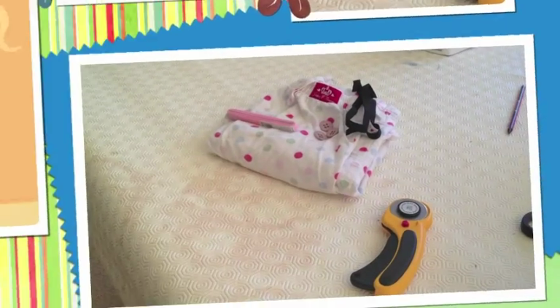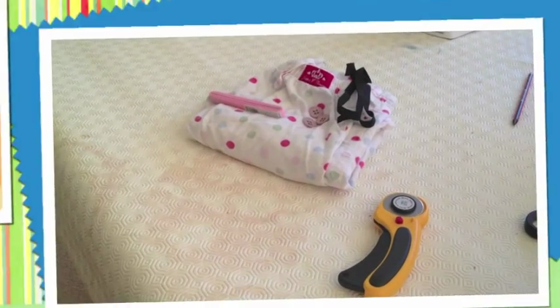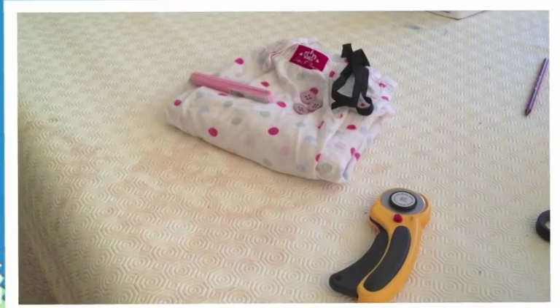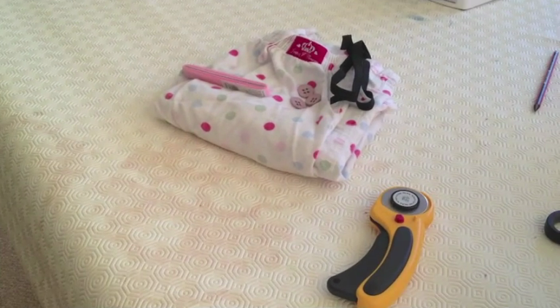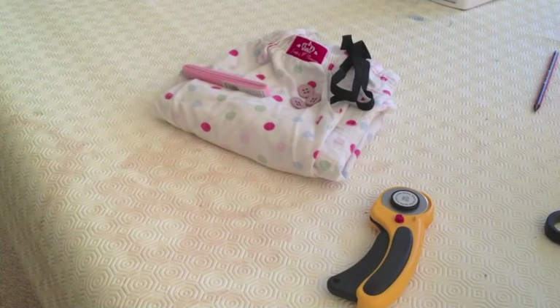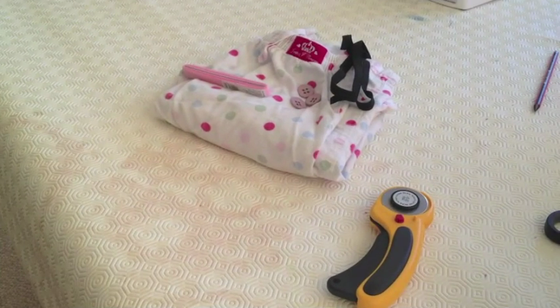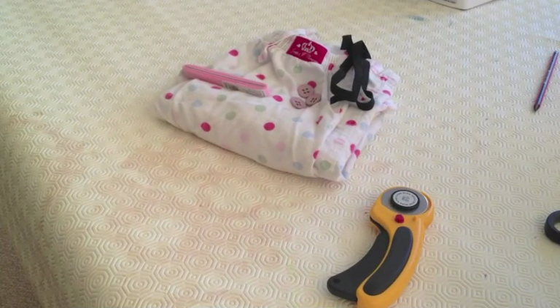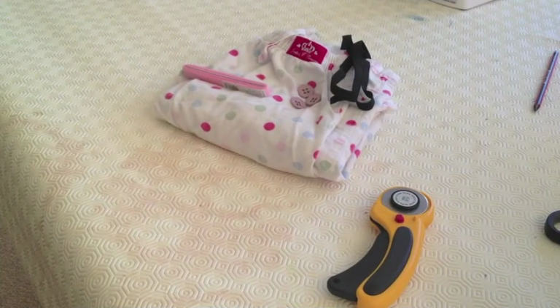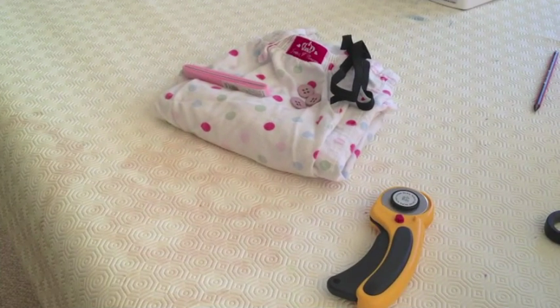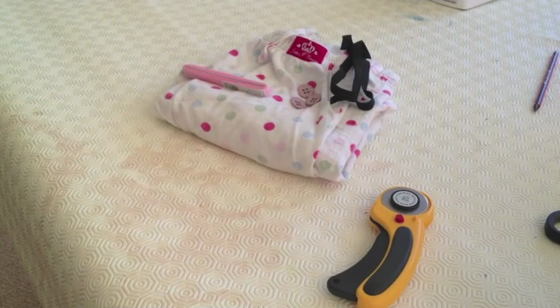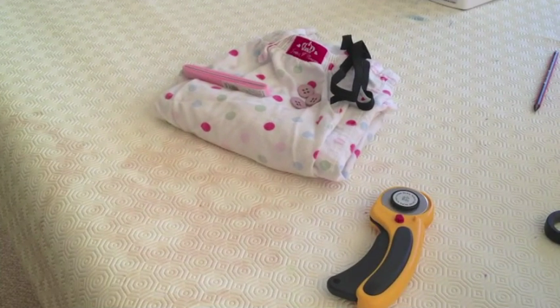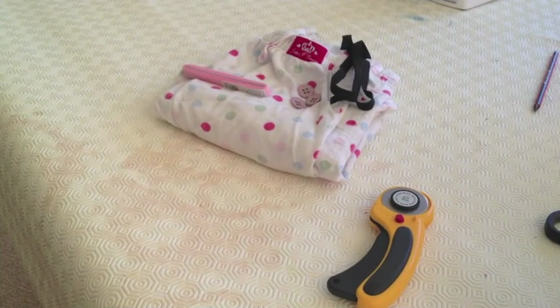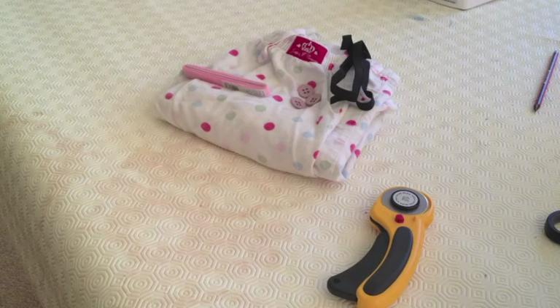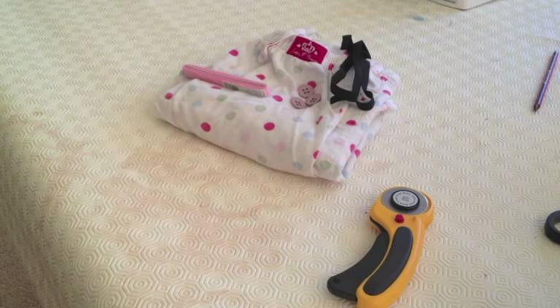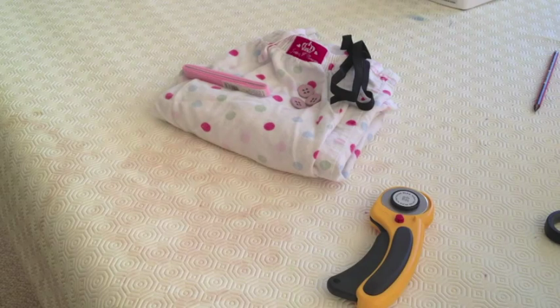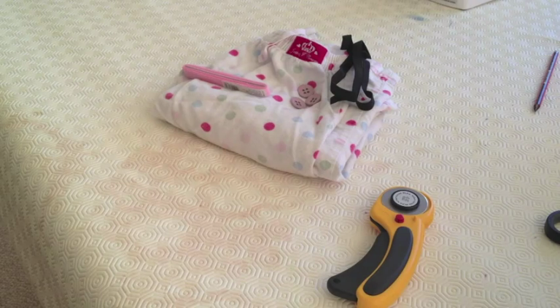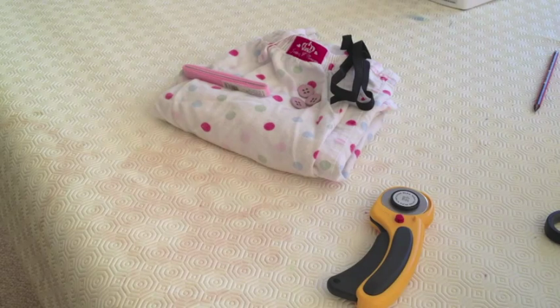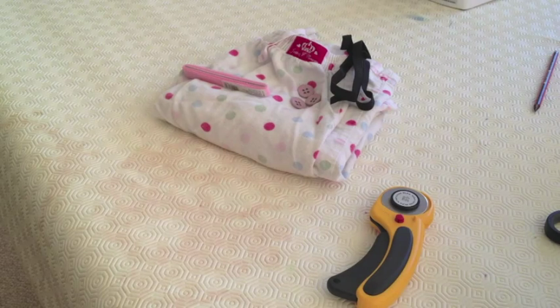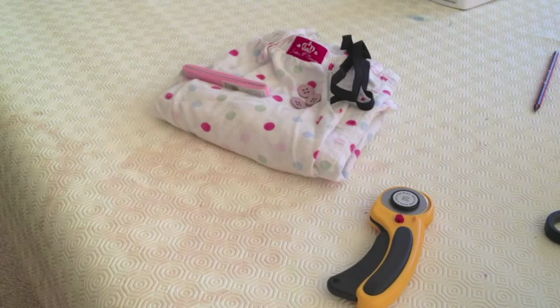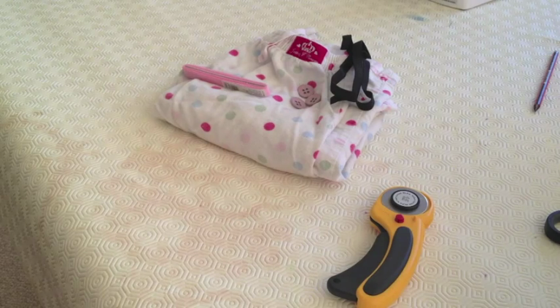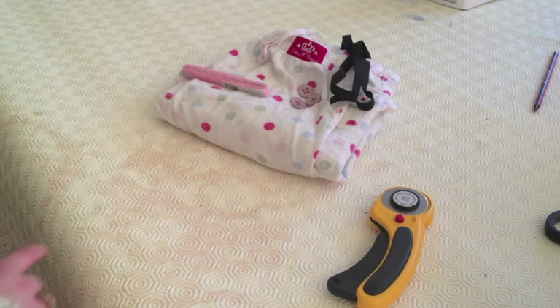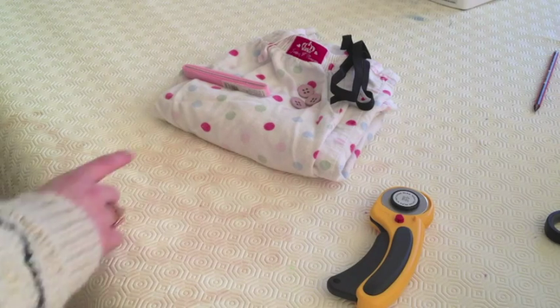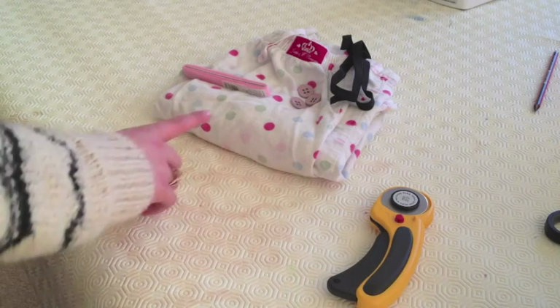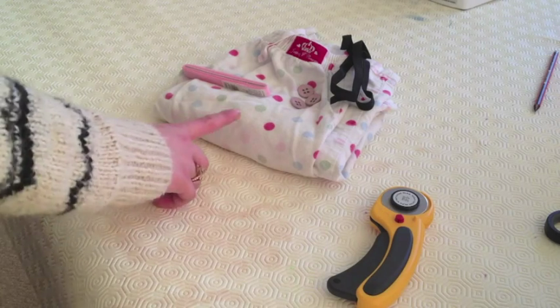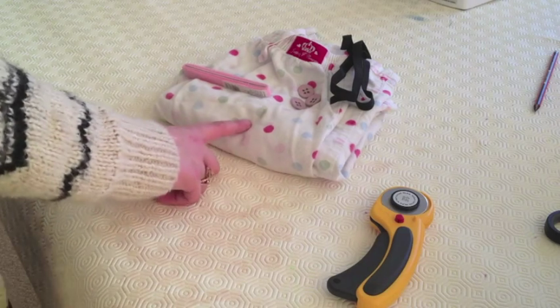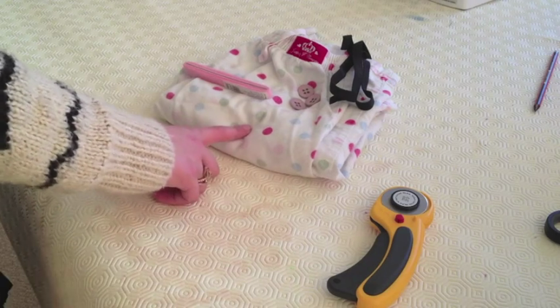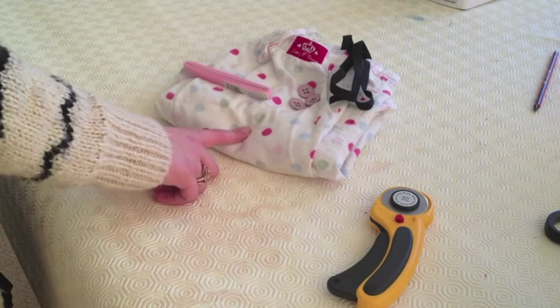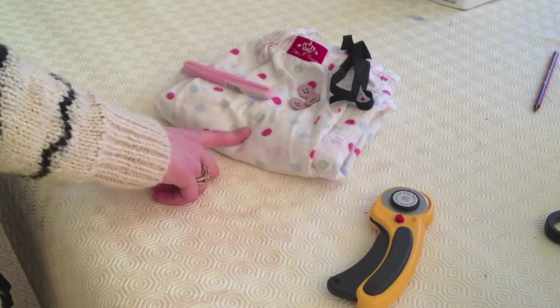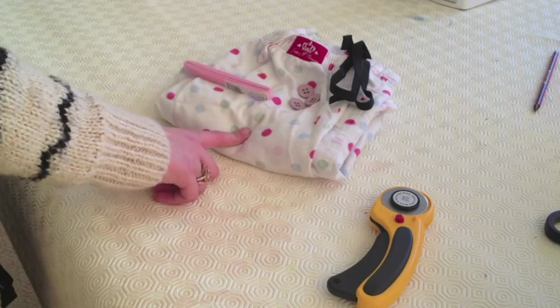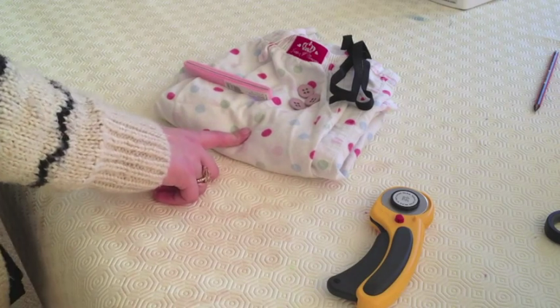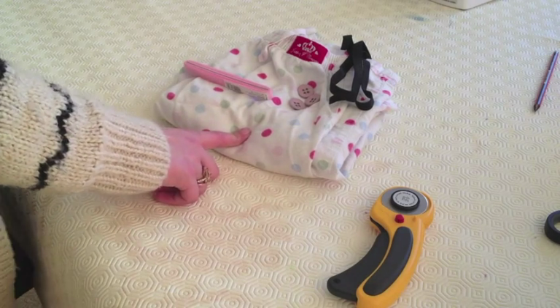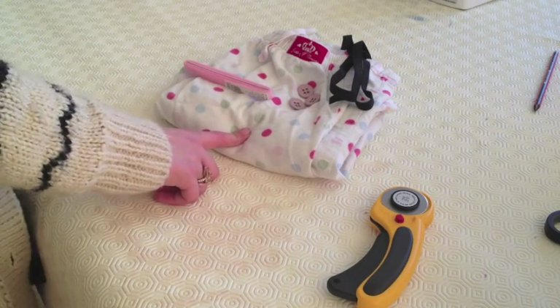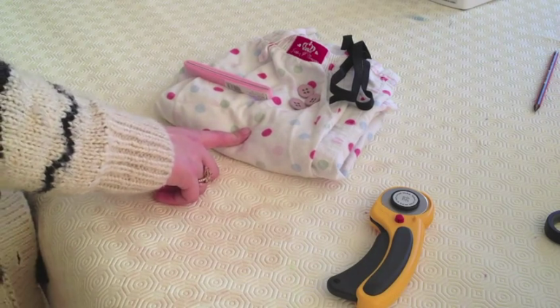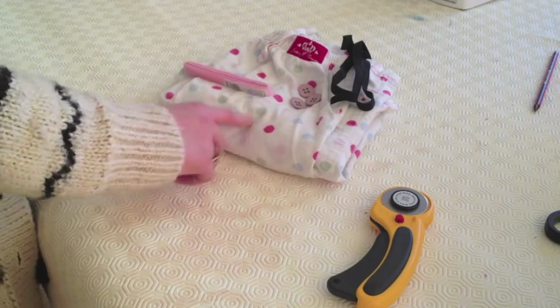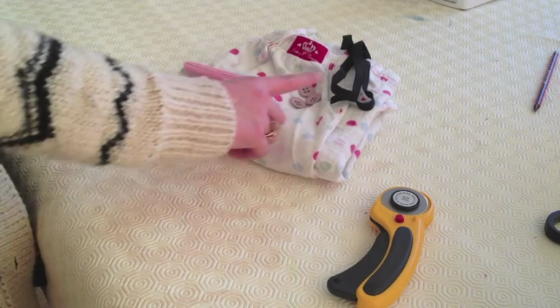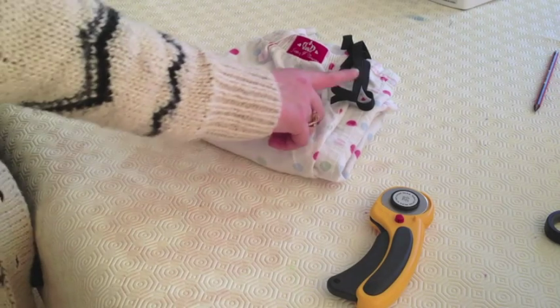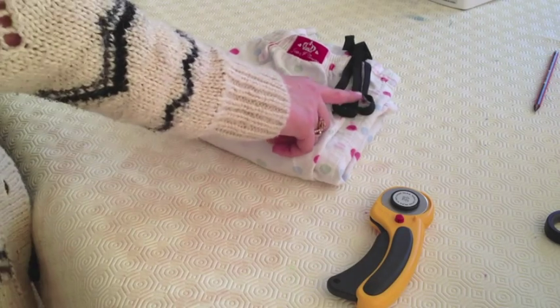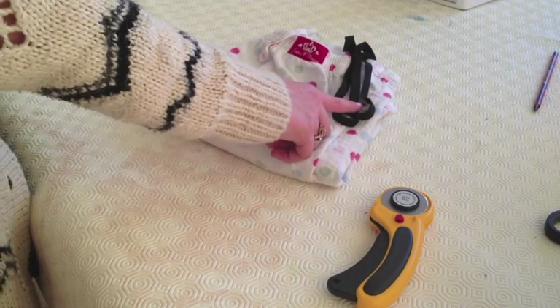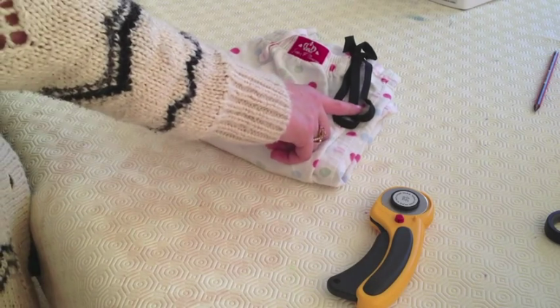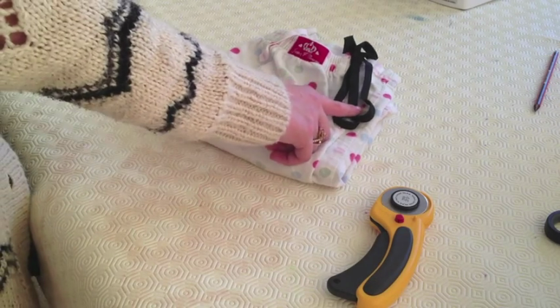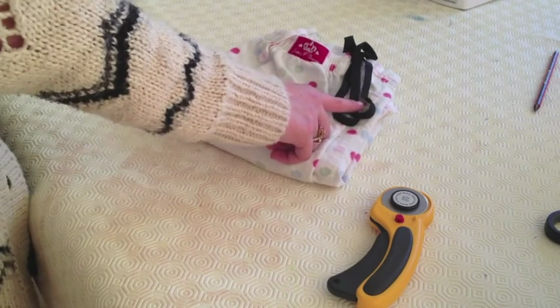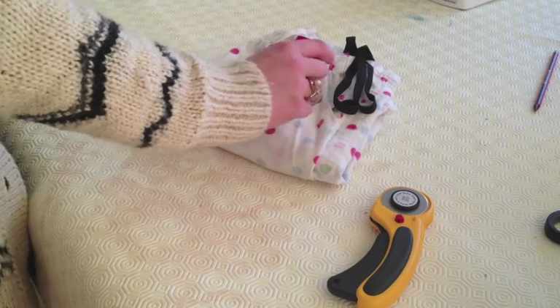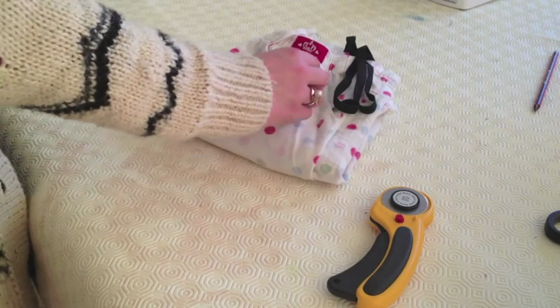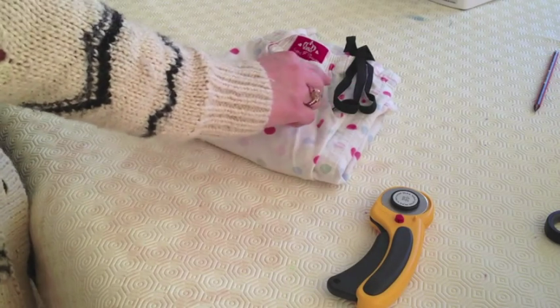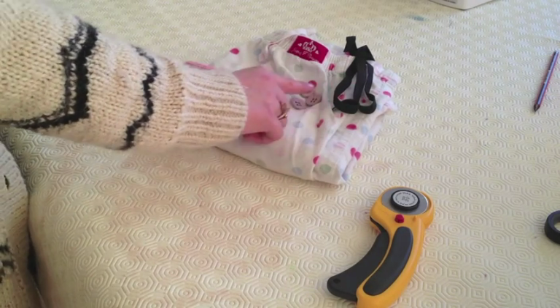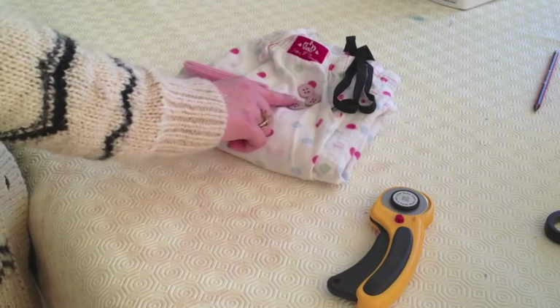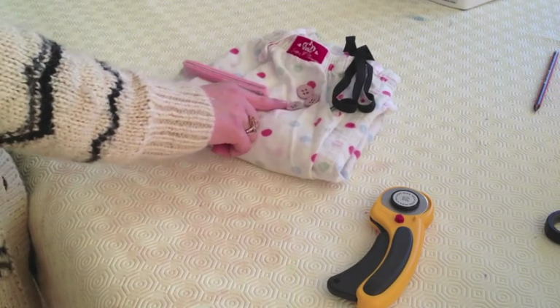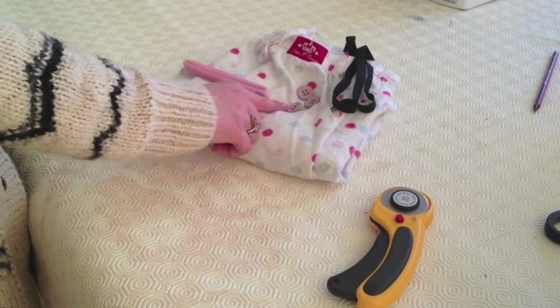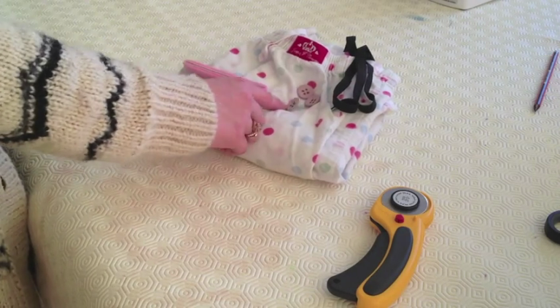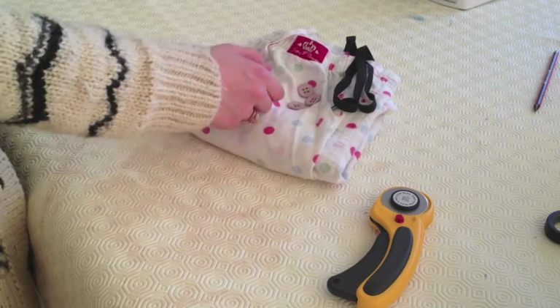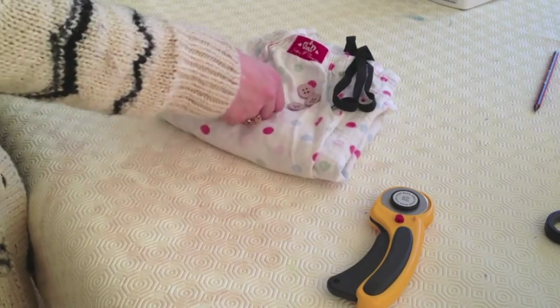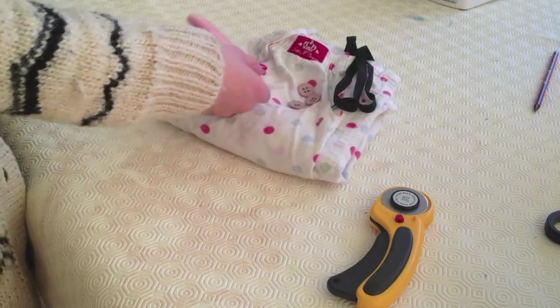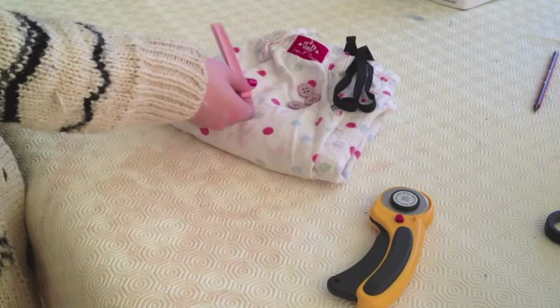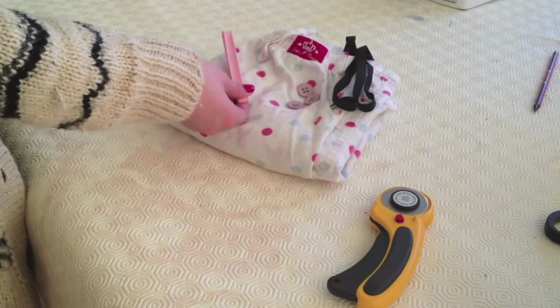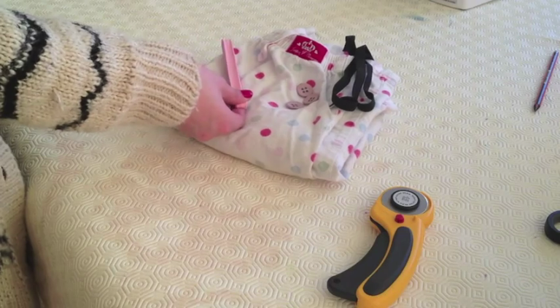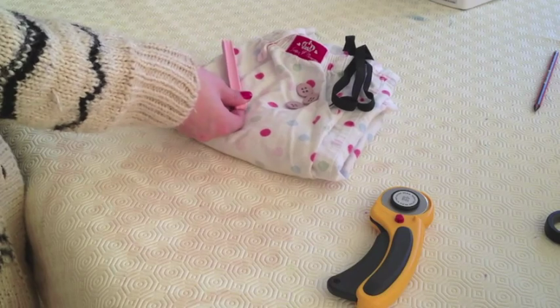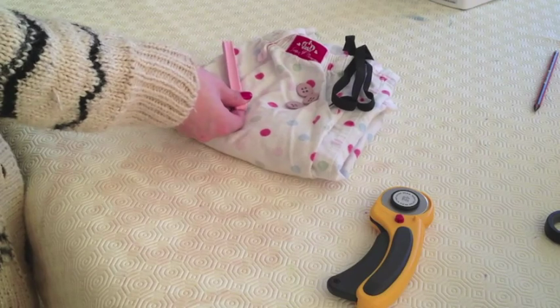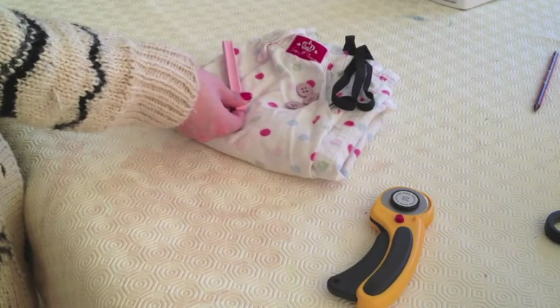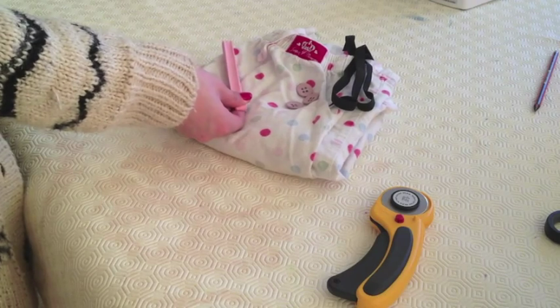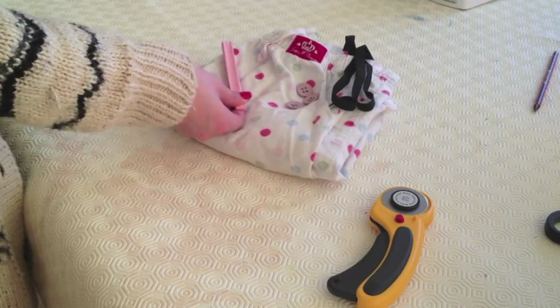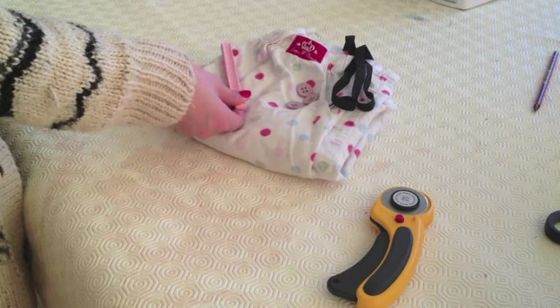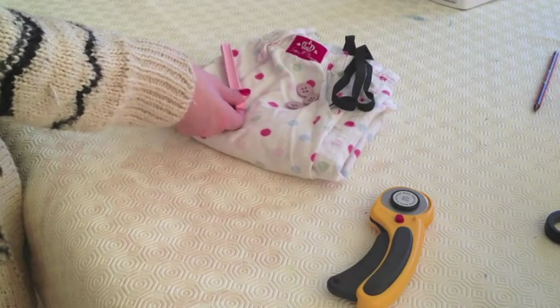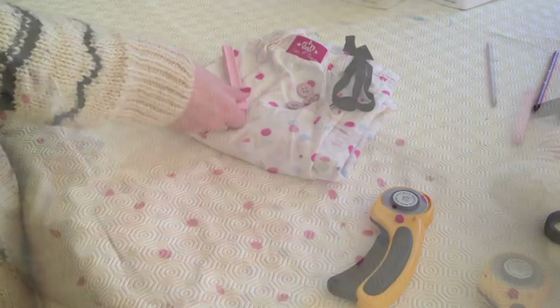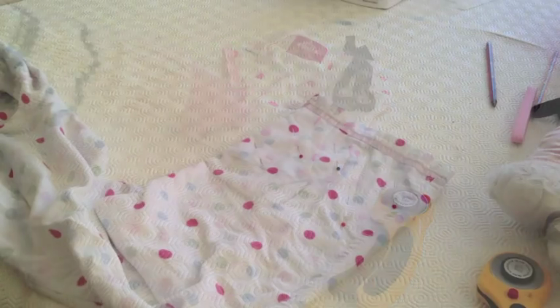We are going to make some Build-A-Bear pyjamas using some old pyjama bottoms, some elastic, some buttons and some binding.